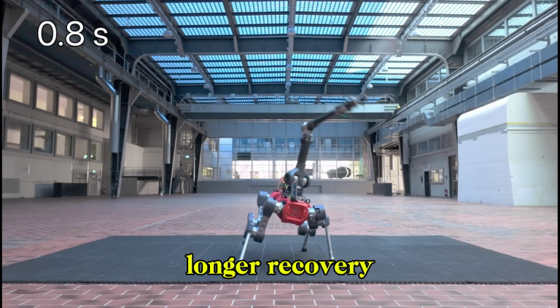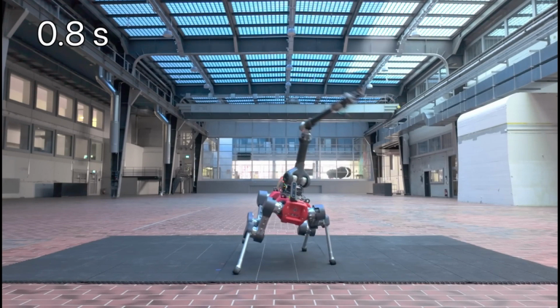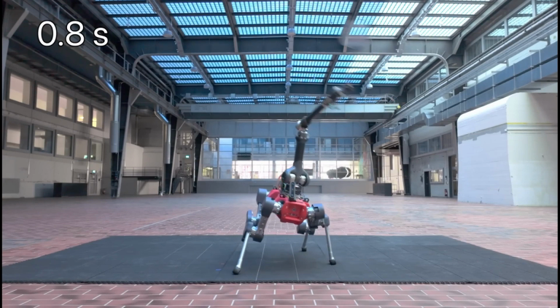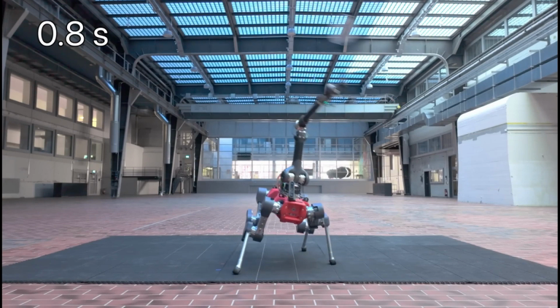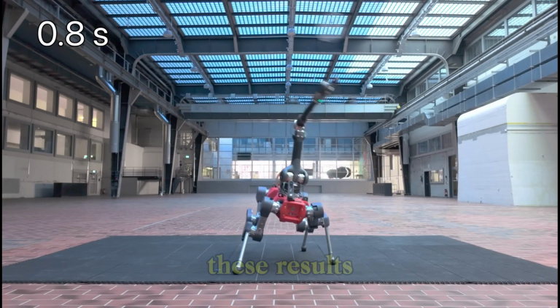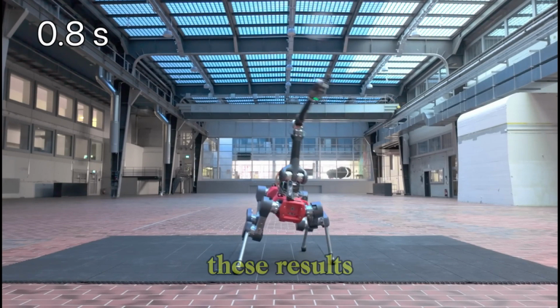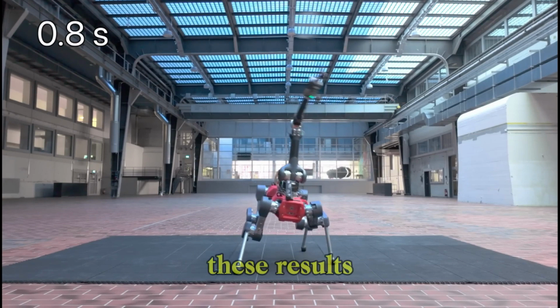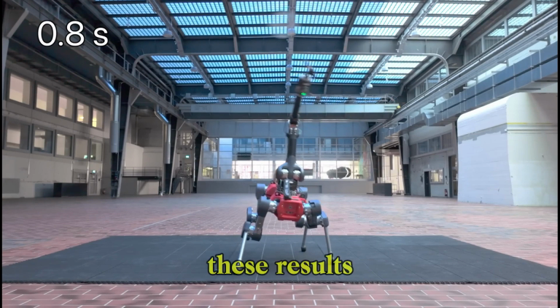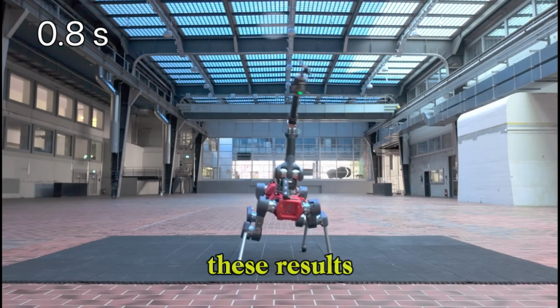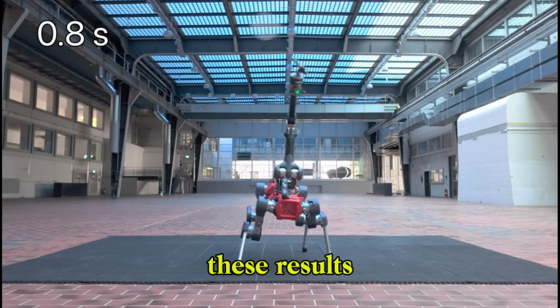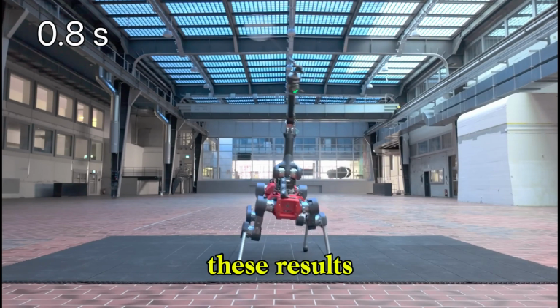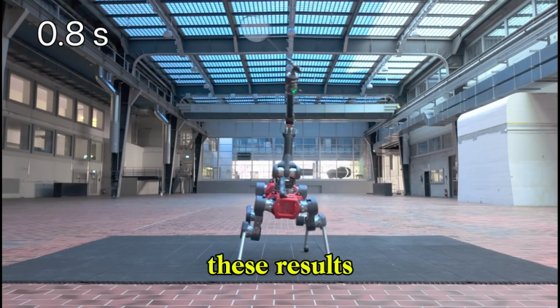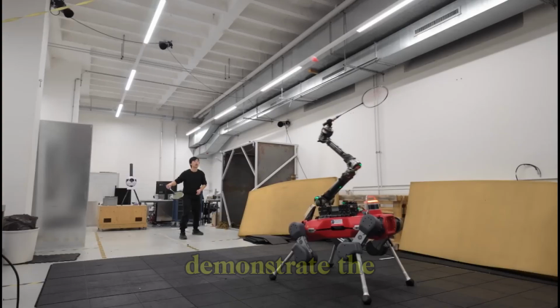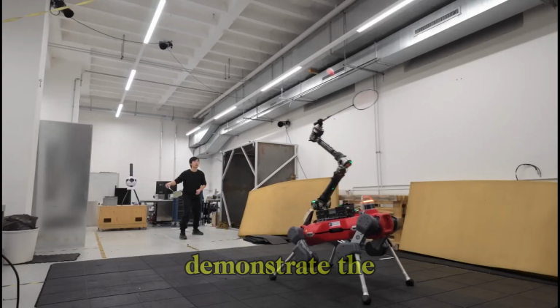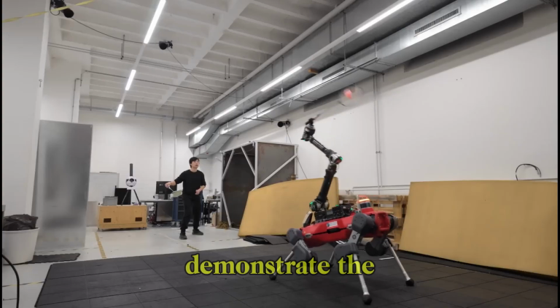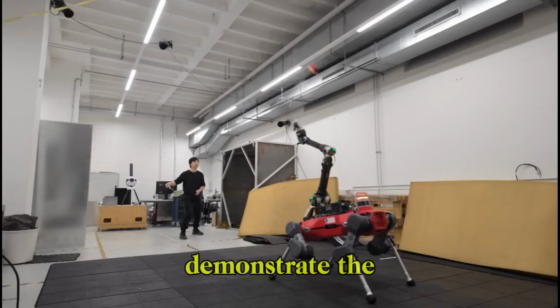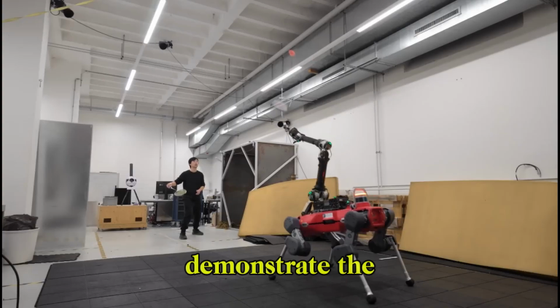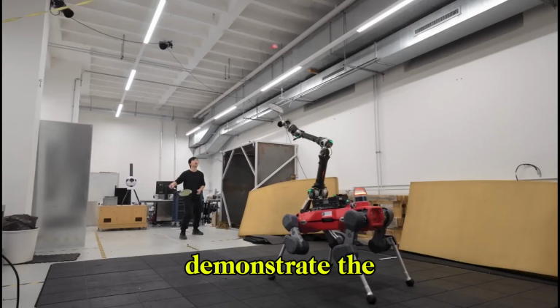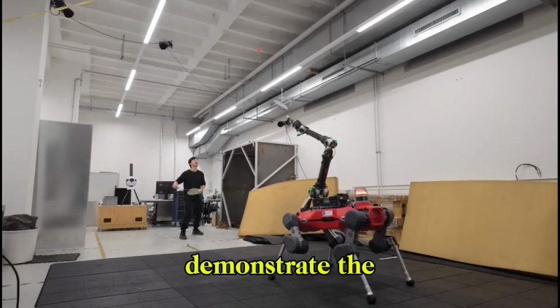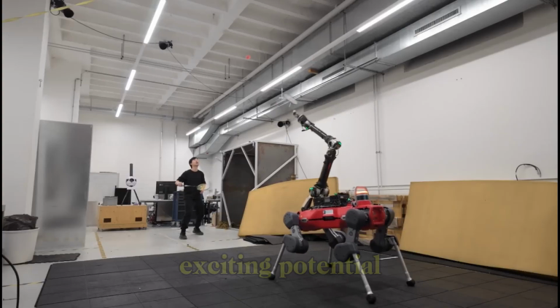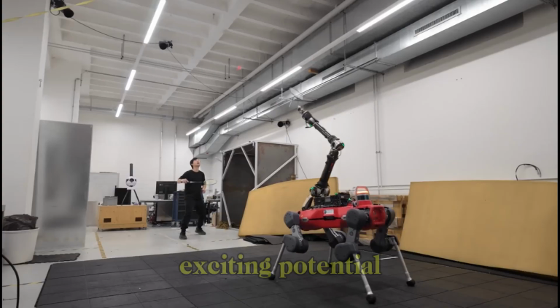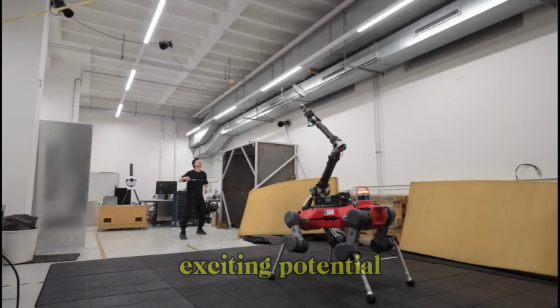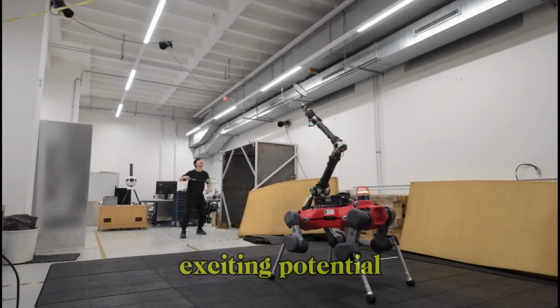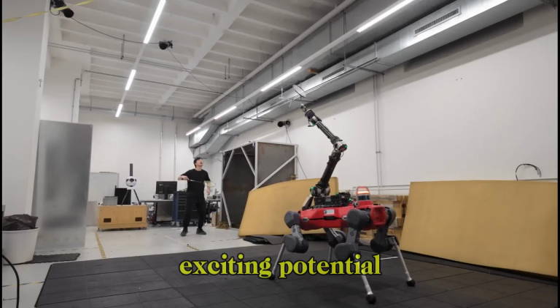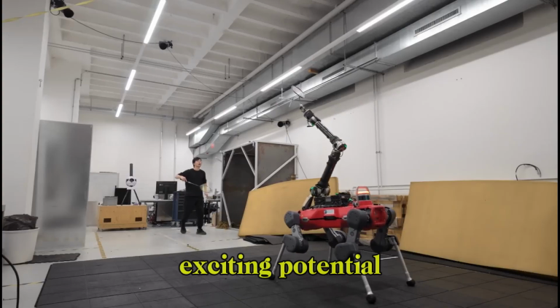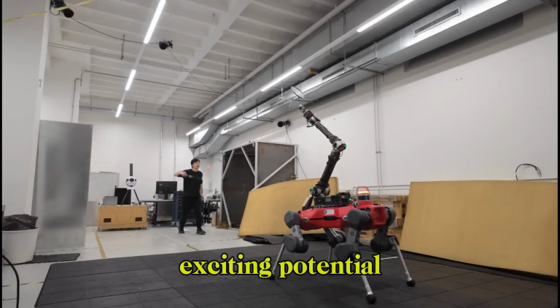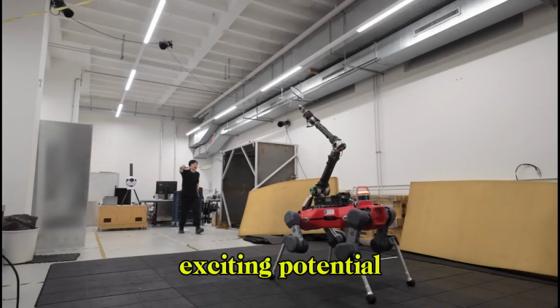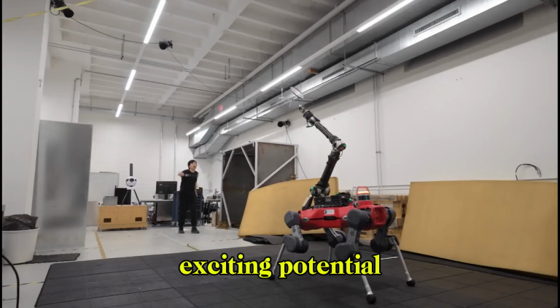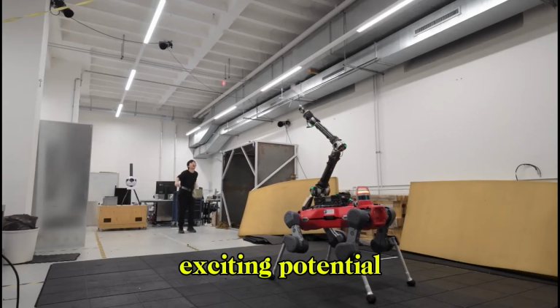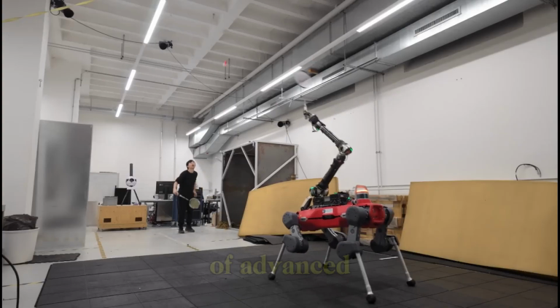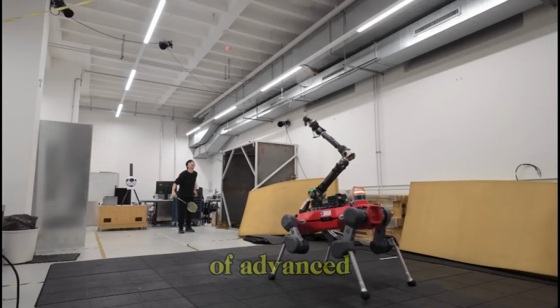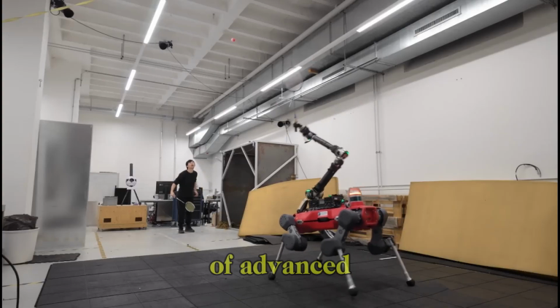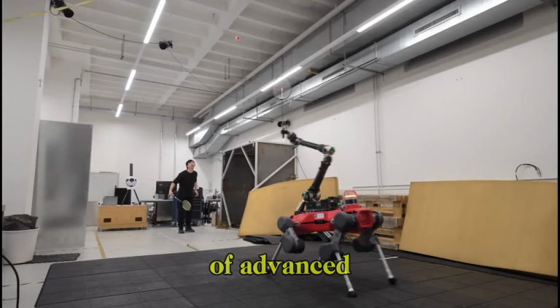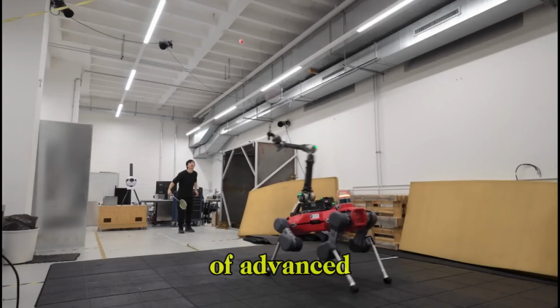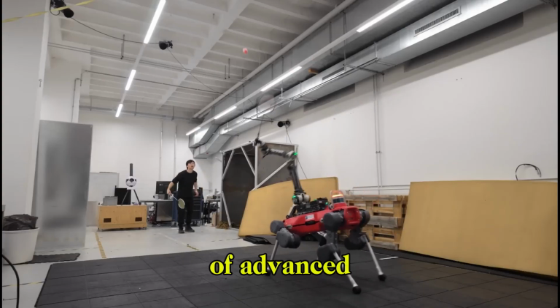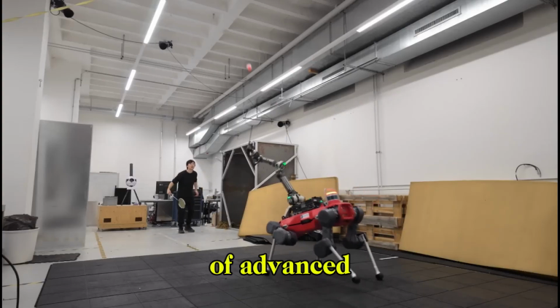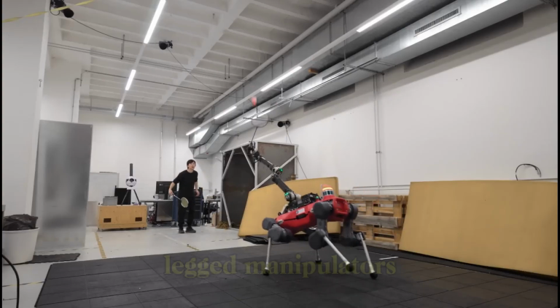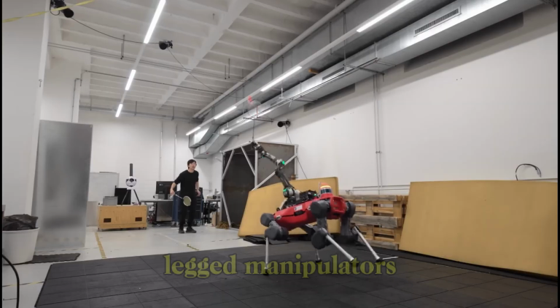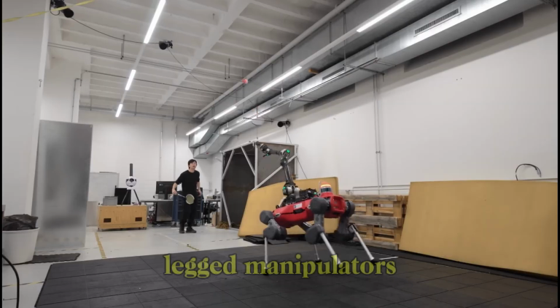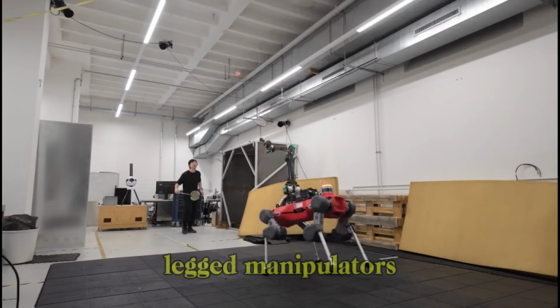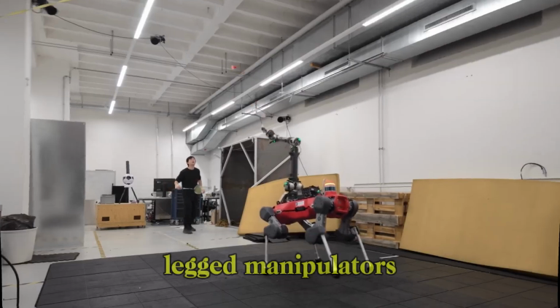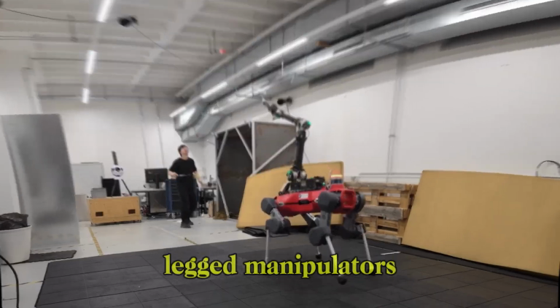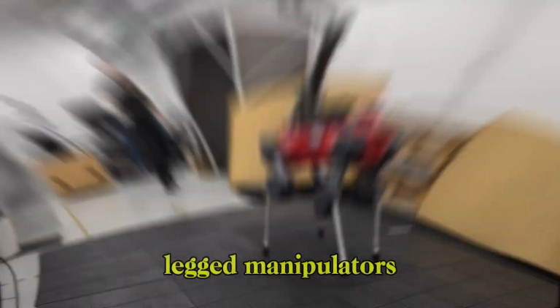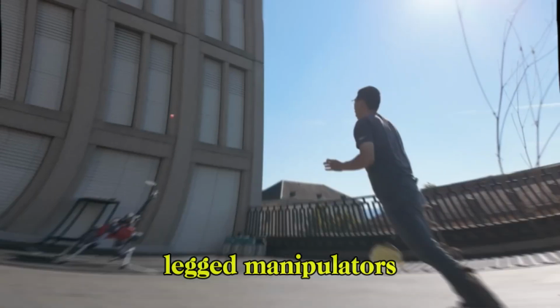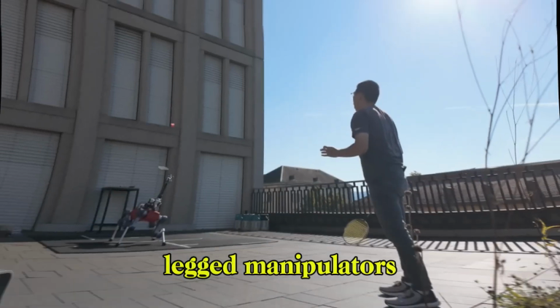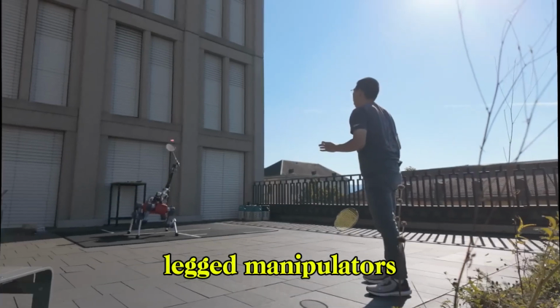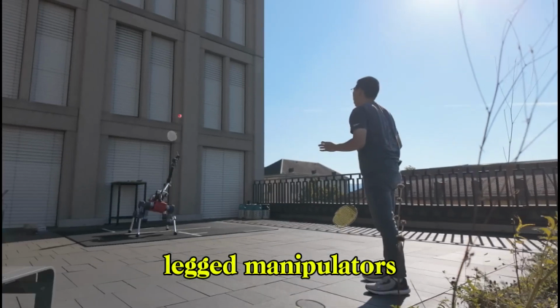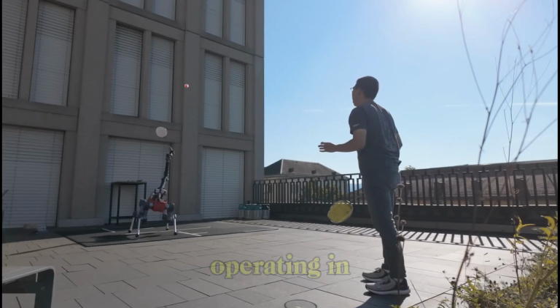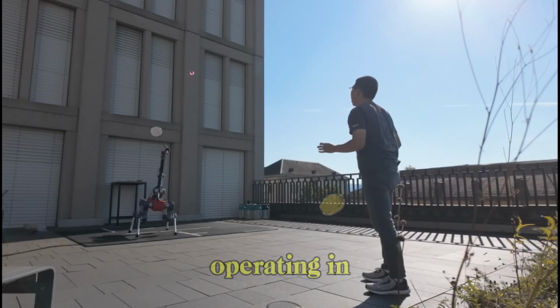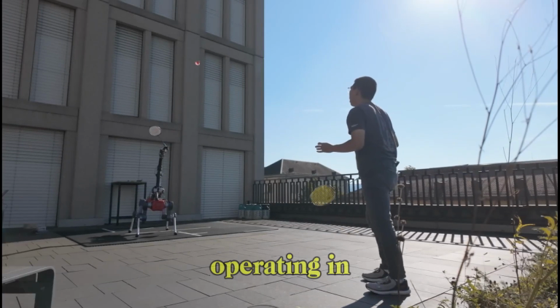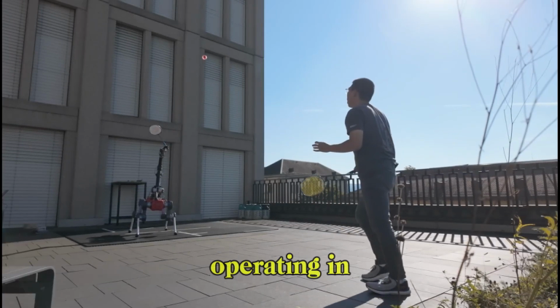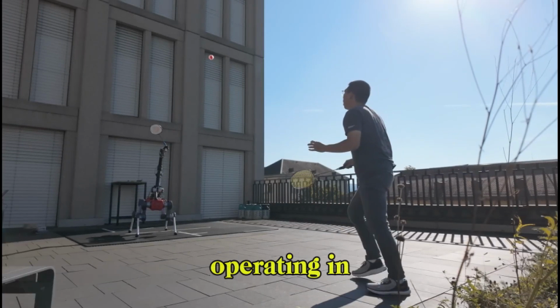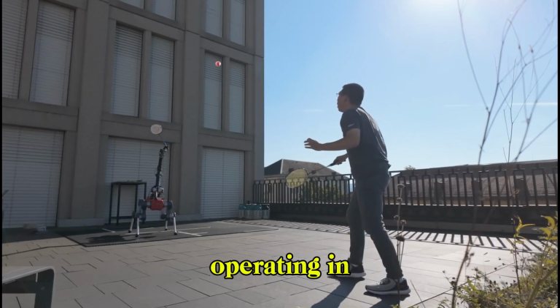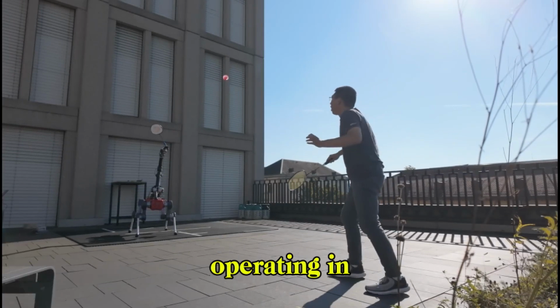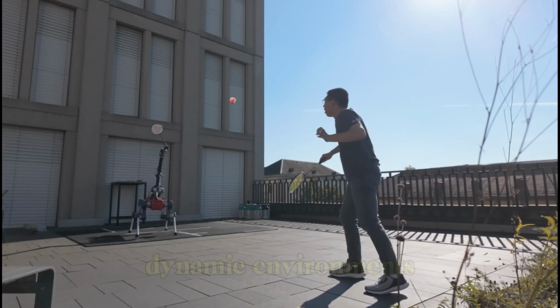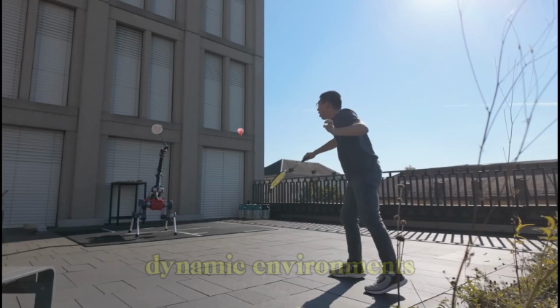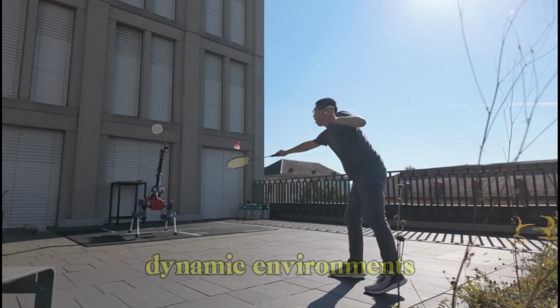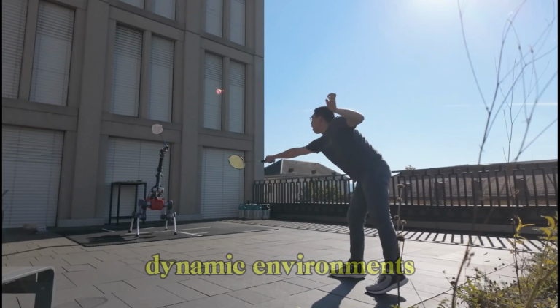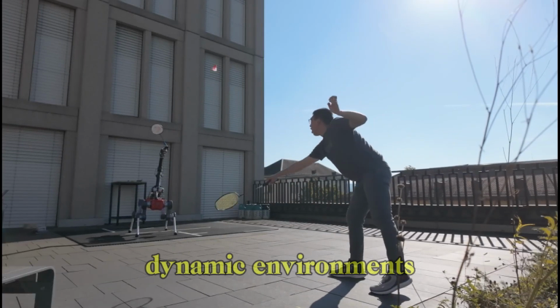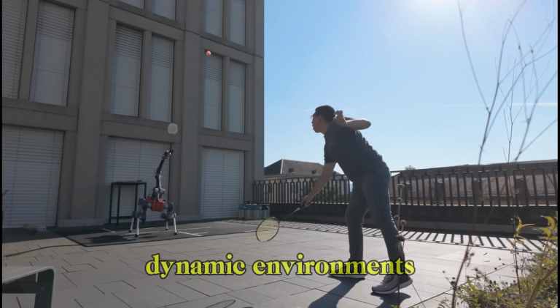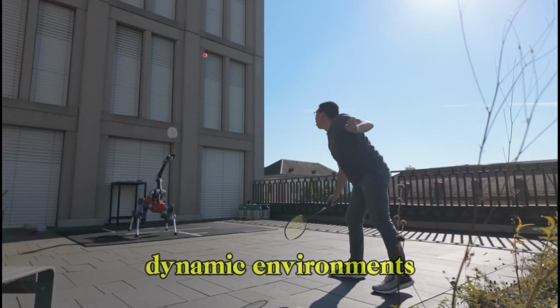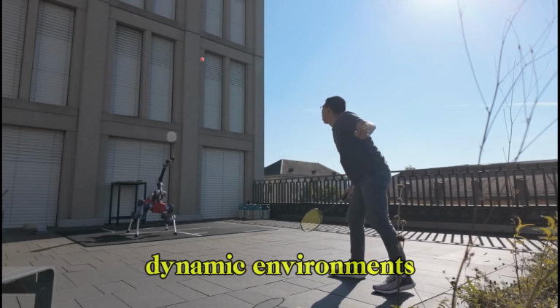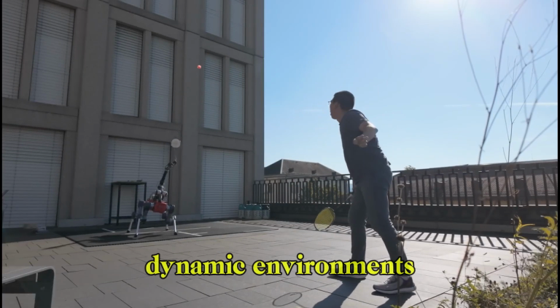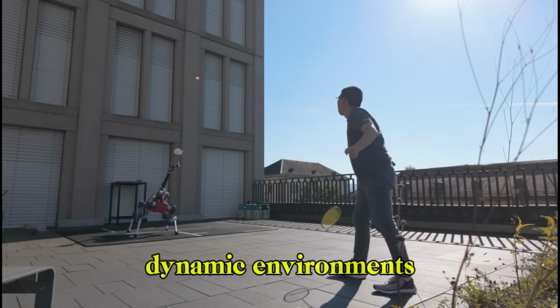These results demonstrate the exciting potential of advanced legged manipulators operating in dynamic environments.